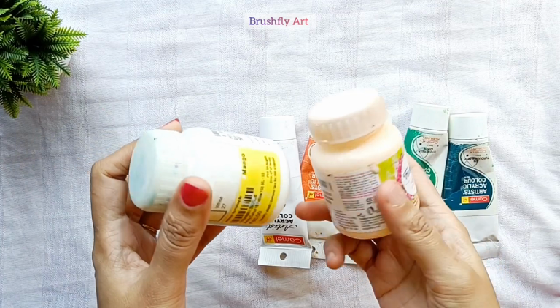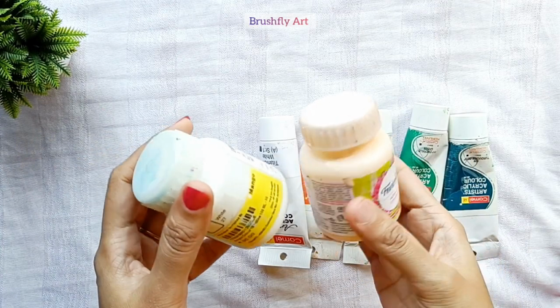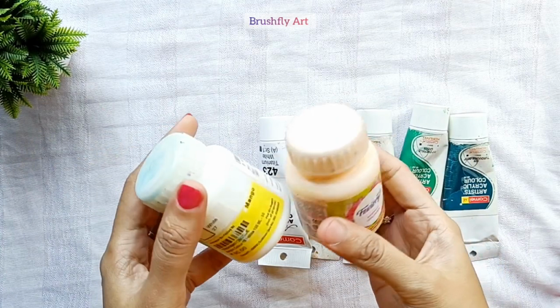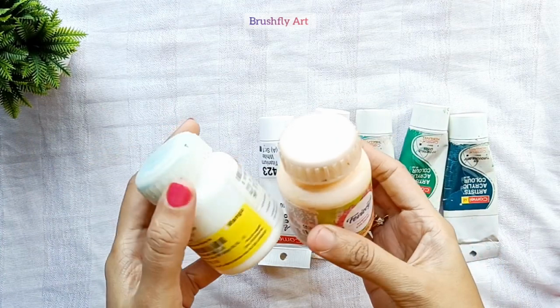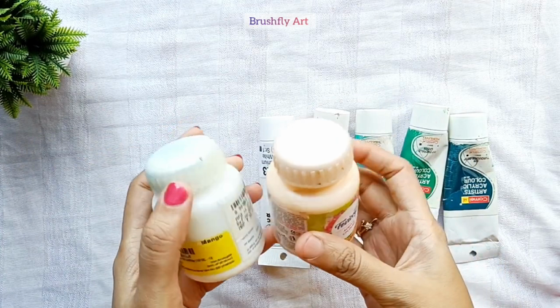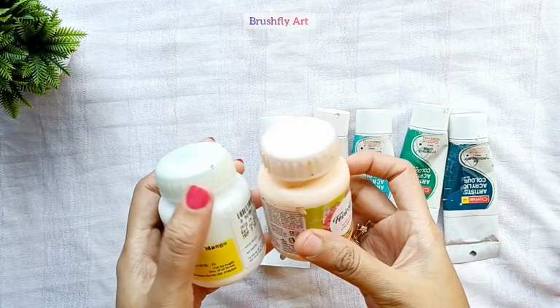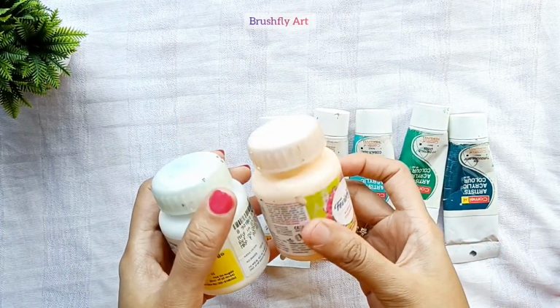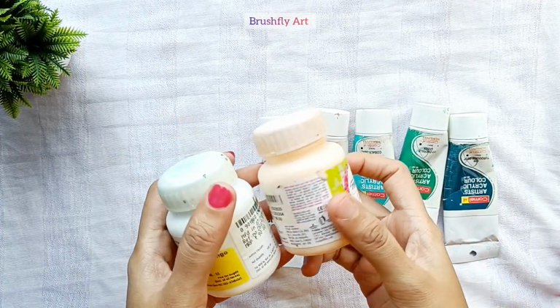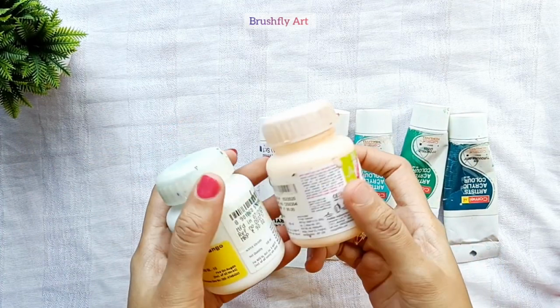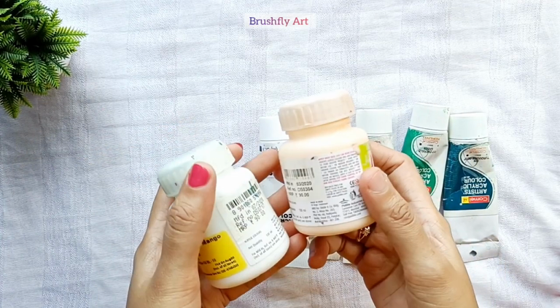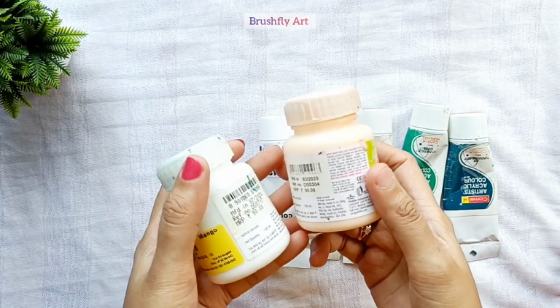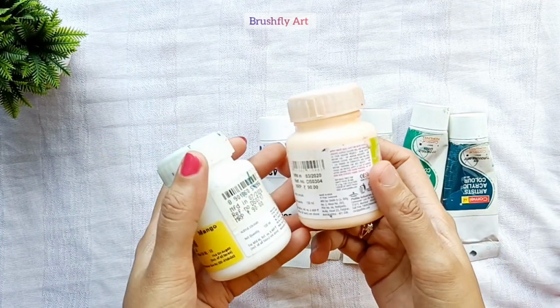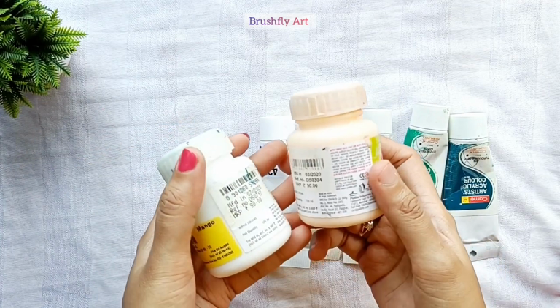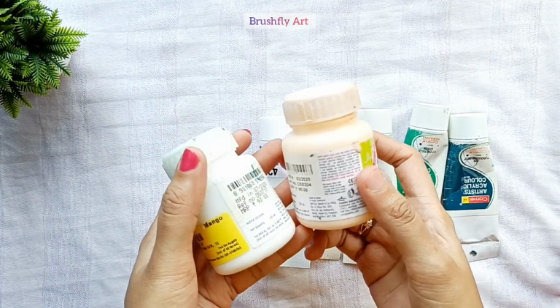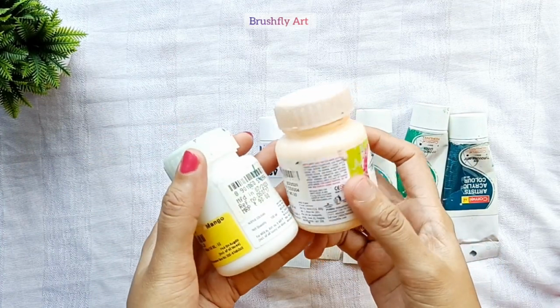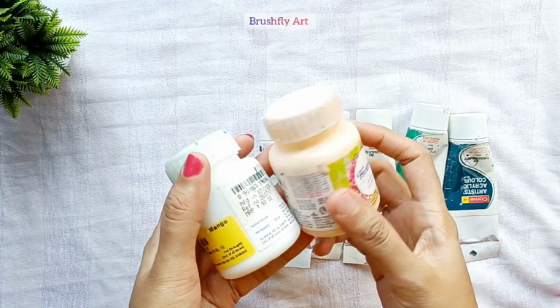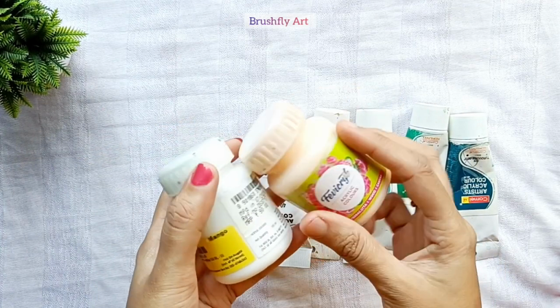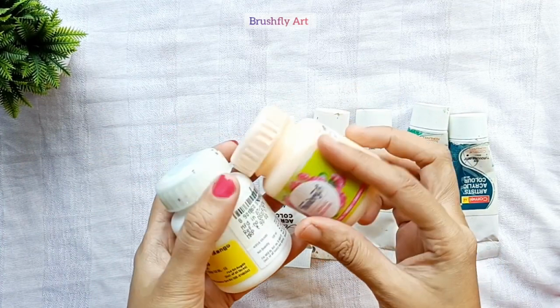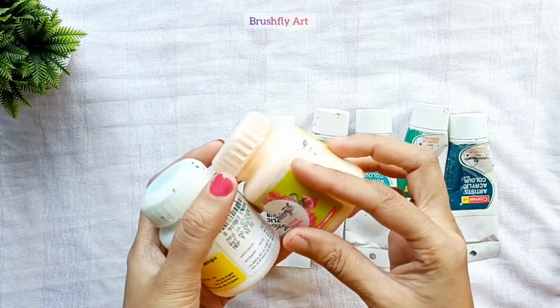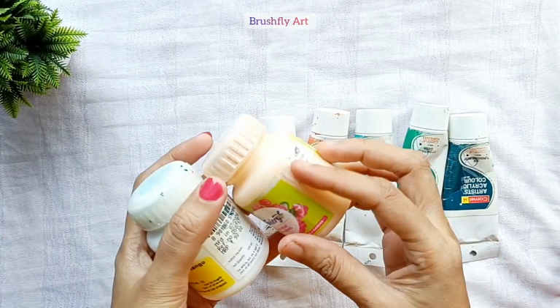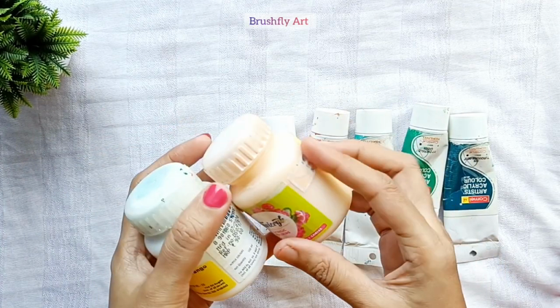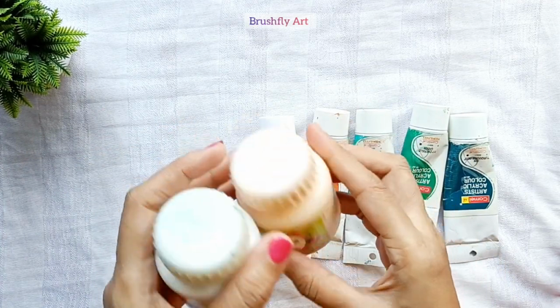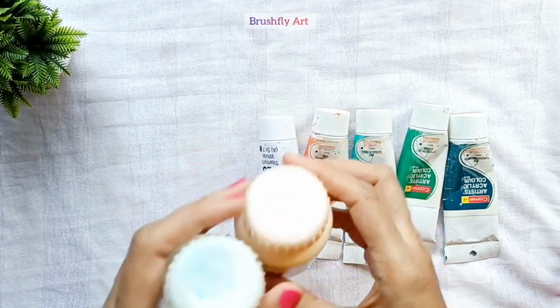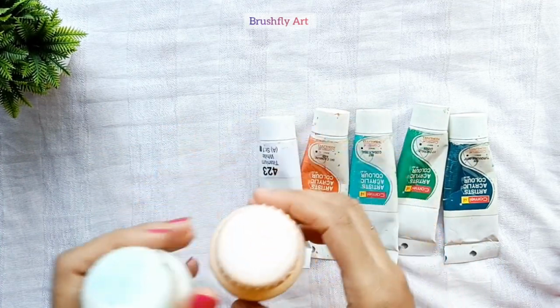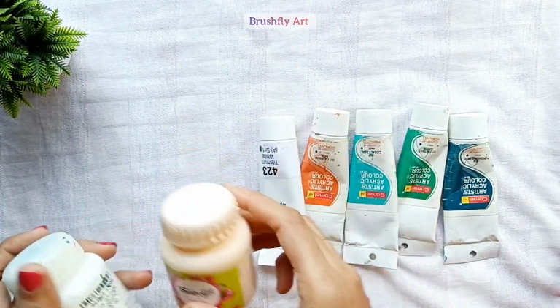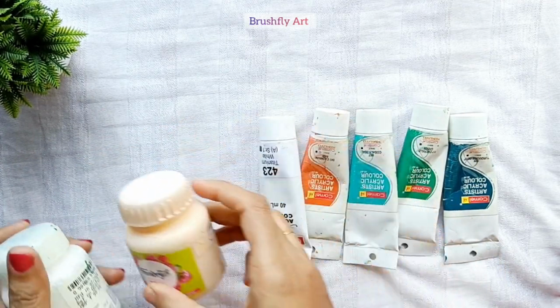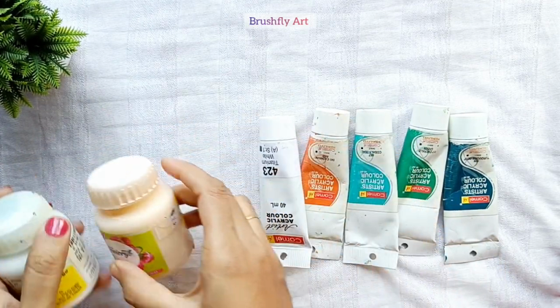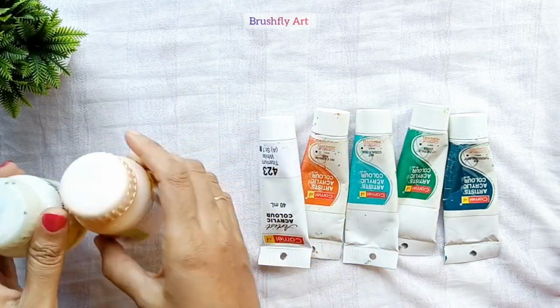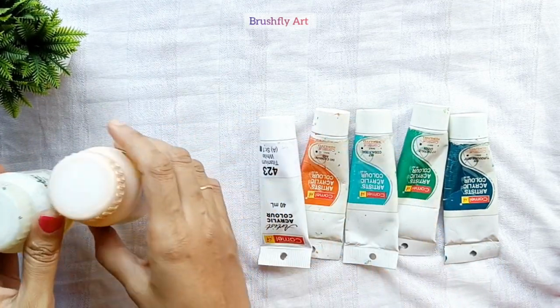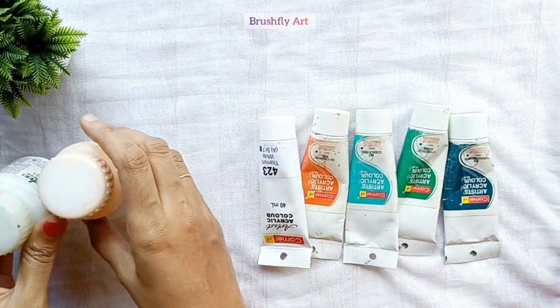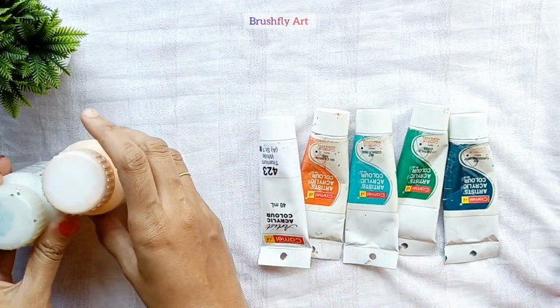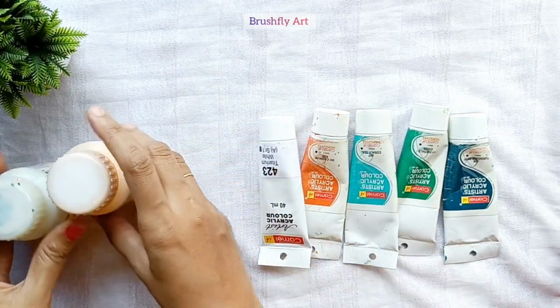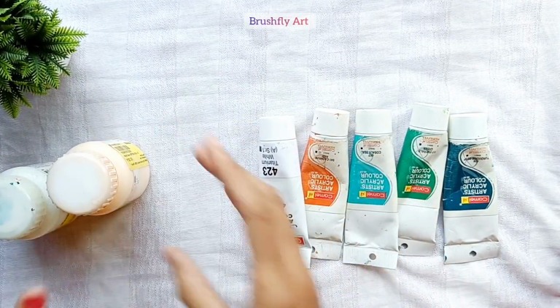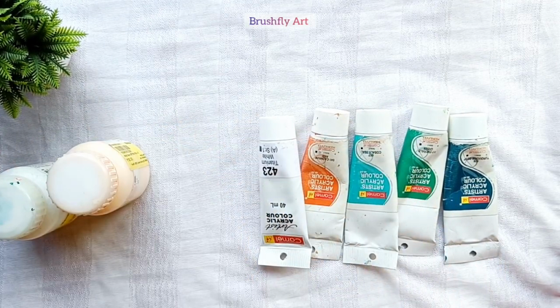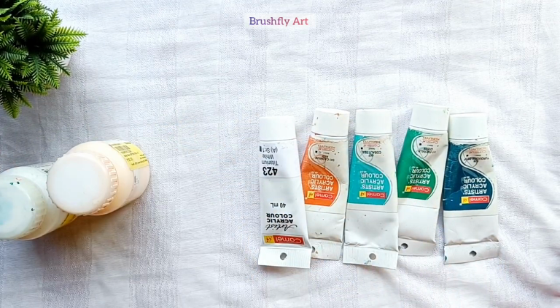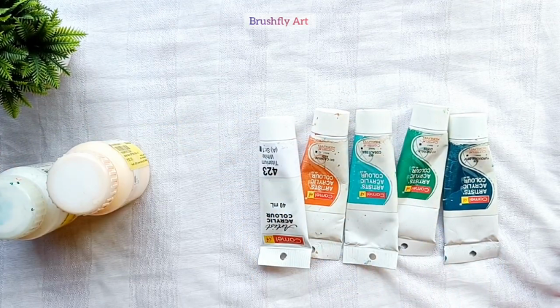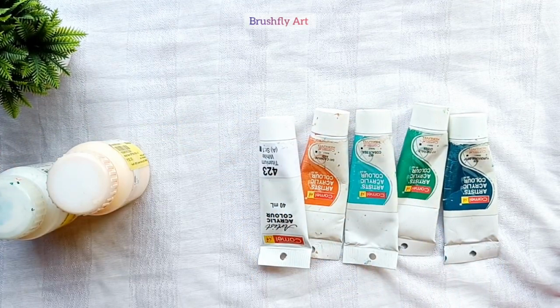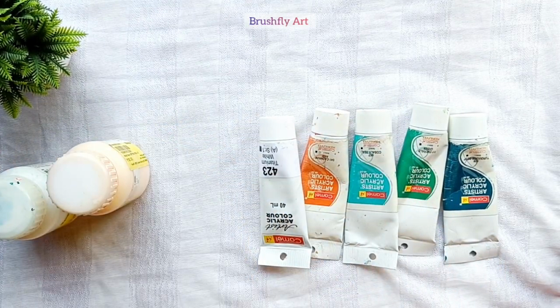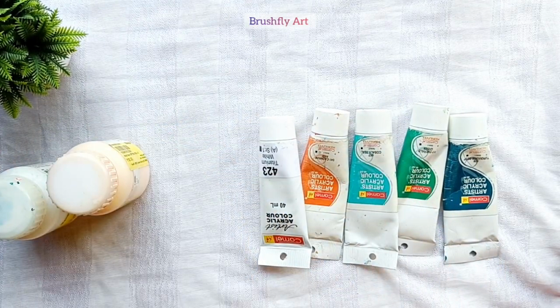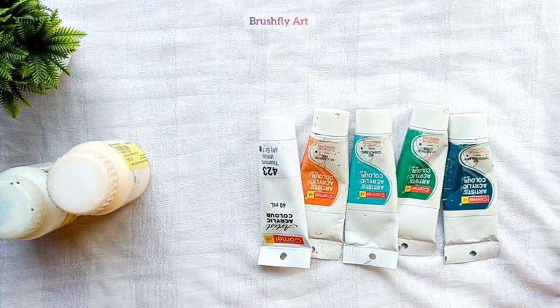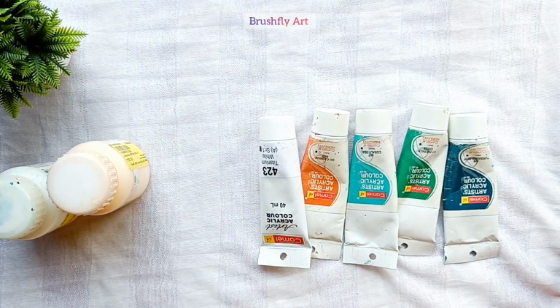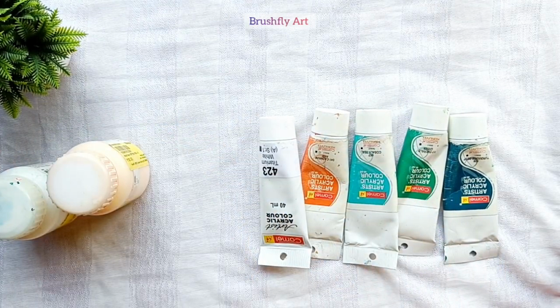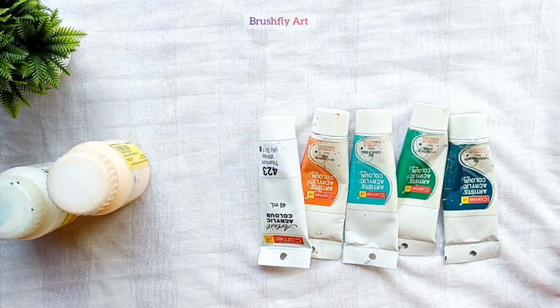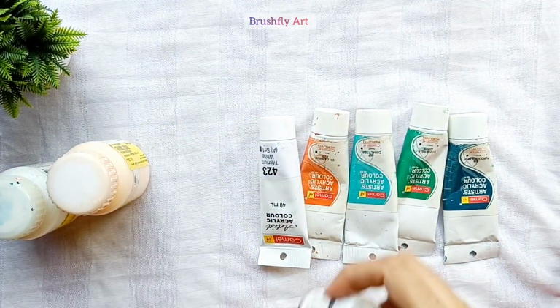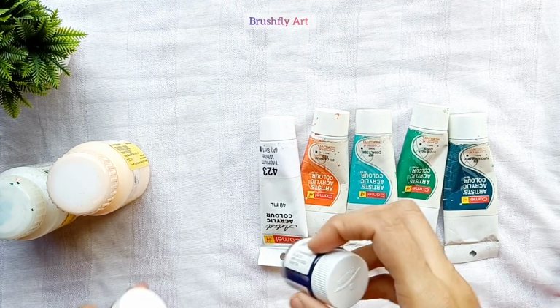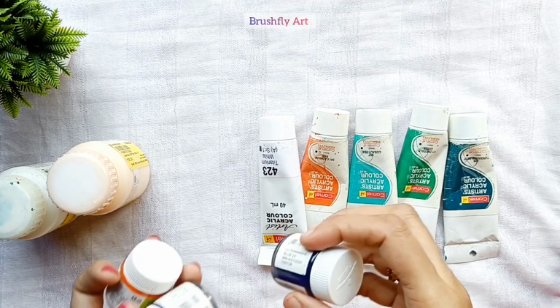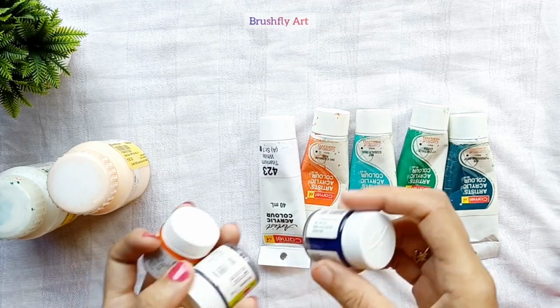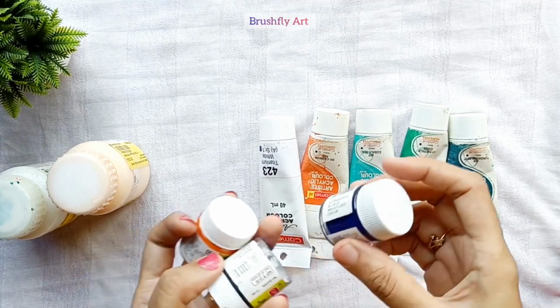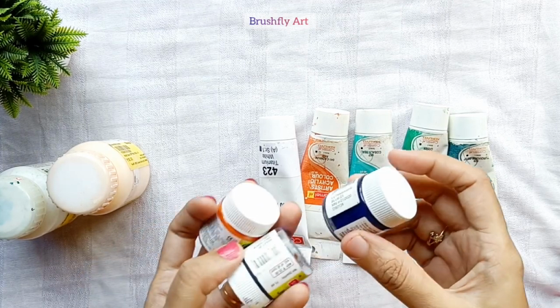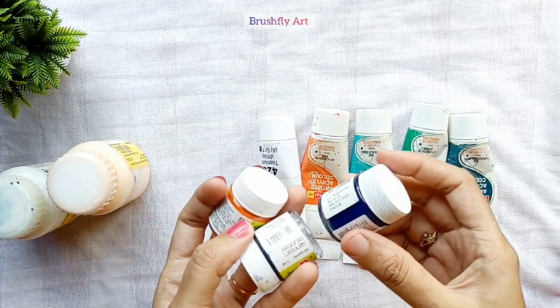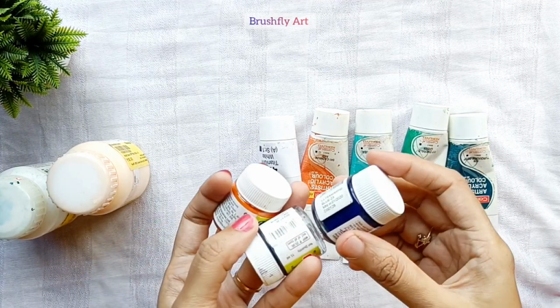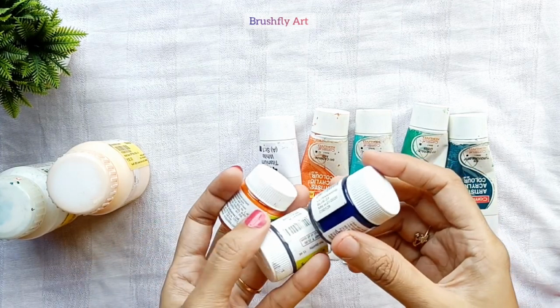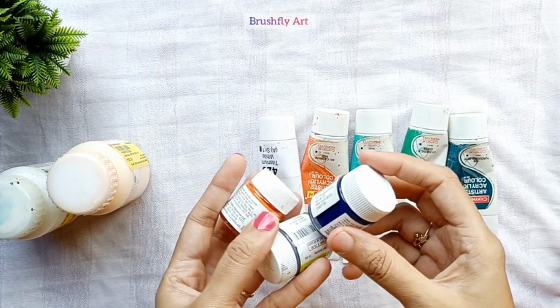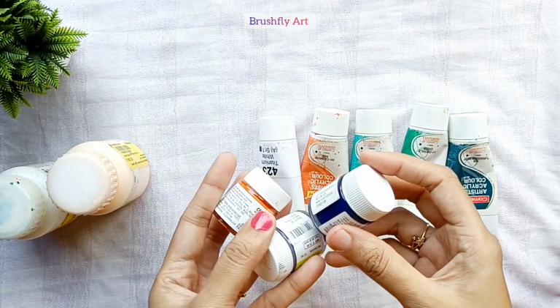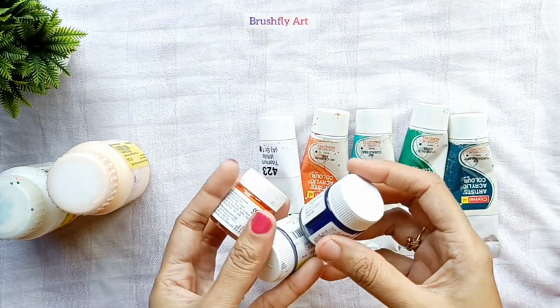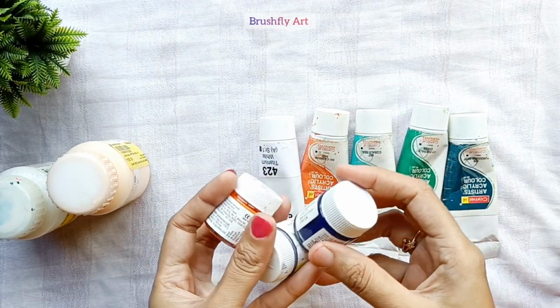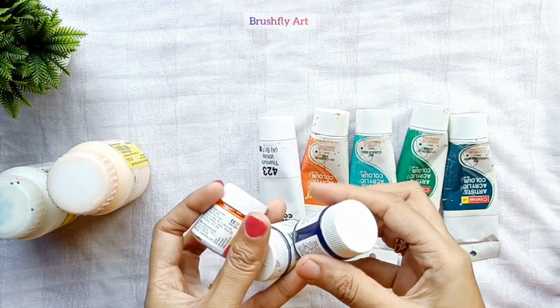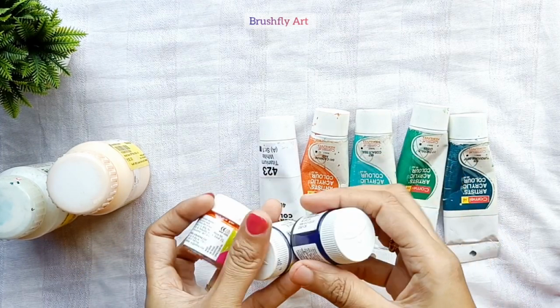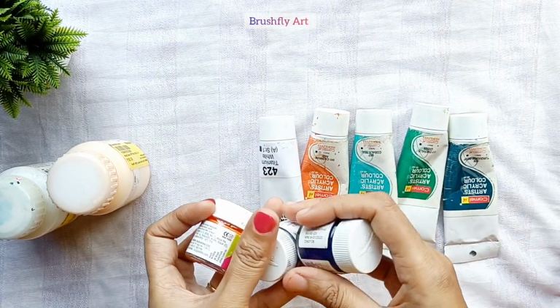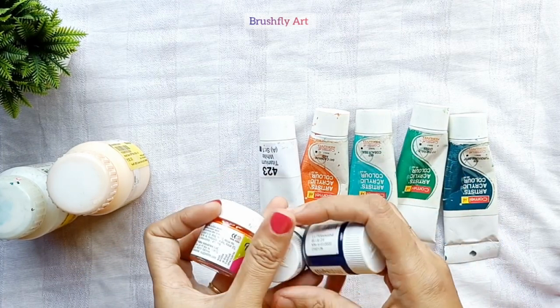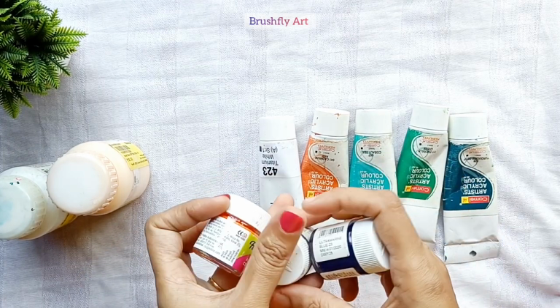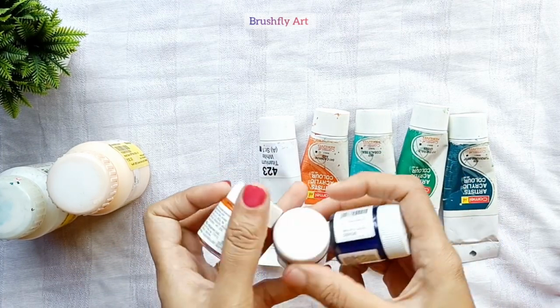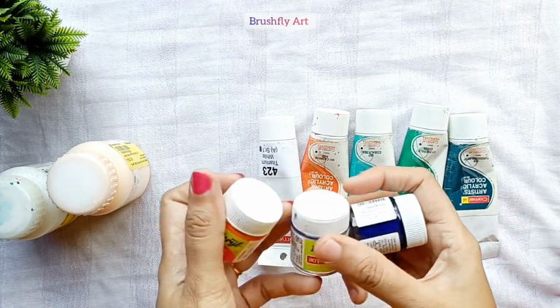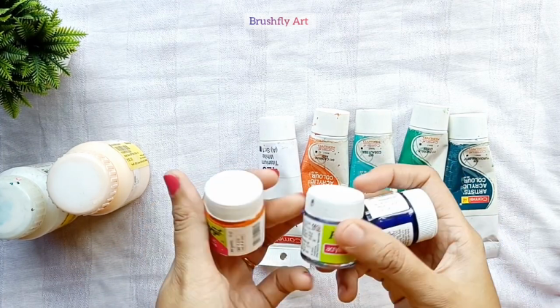These are liquid bottle paints. These paints are thinner in consistency, so there is no need to add extra water.